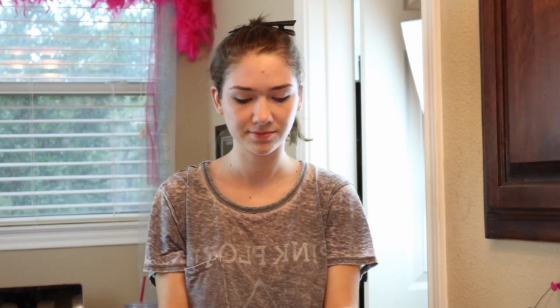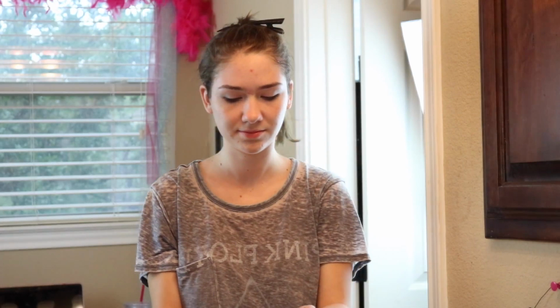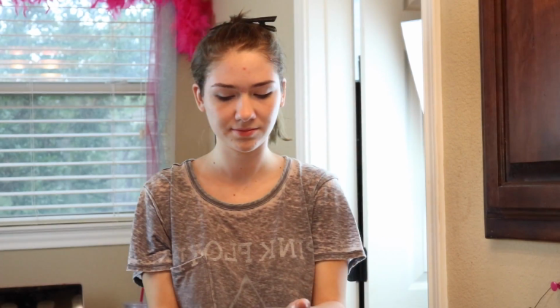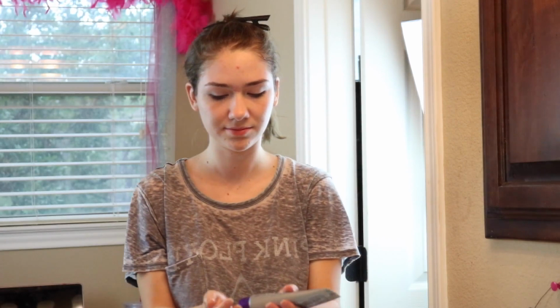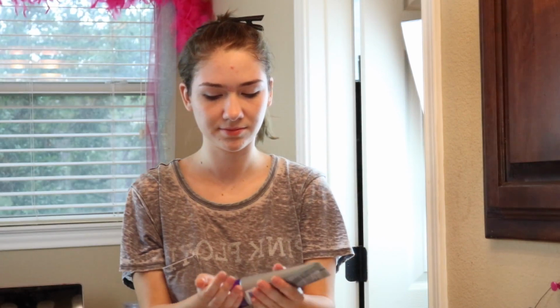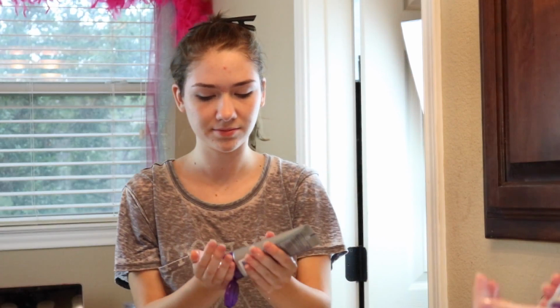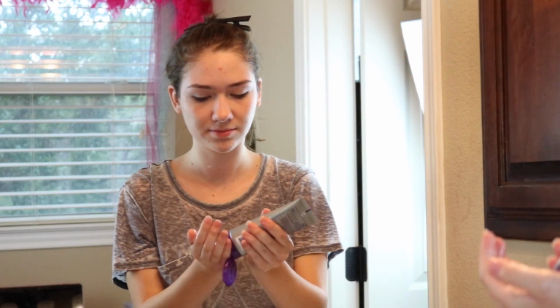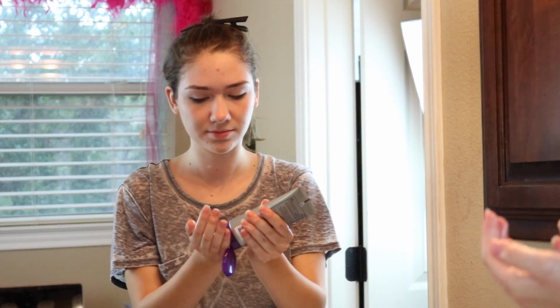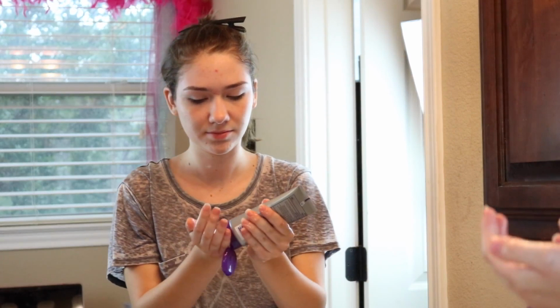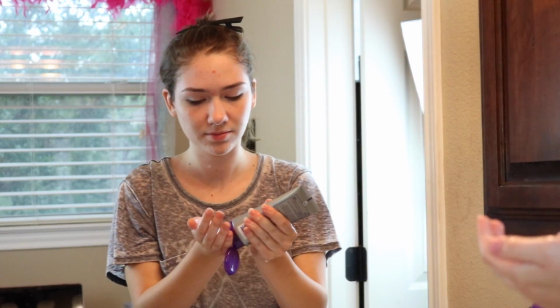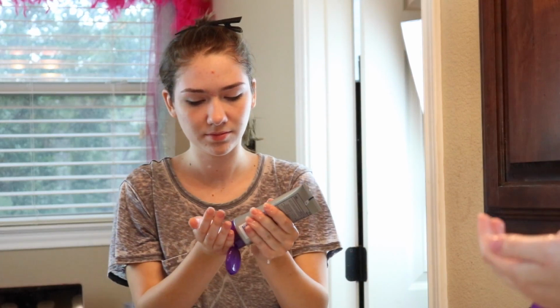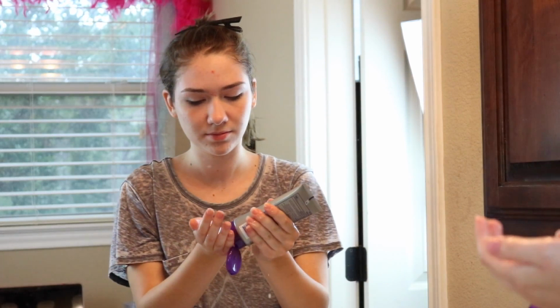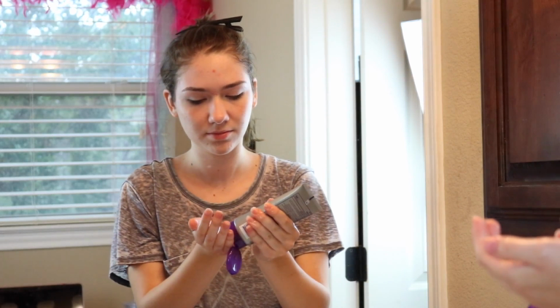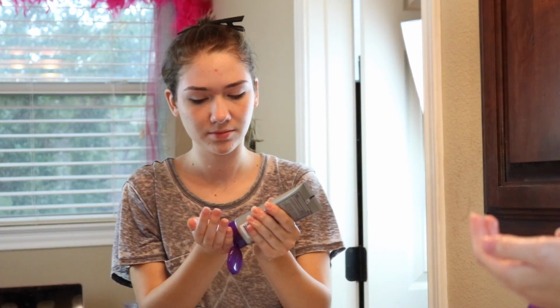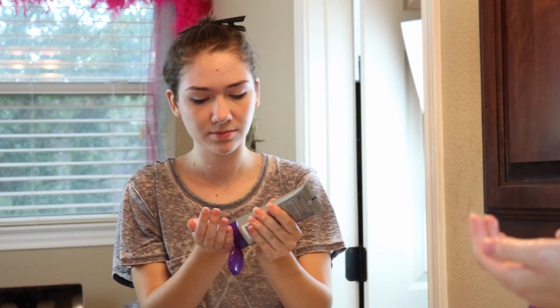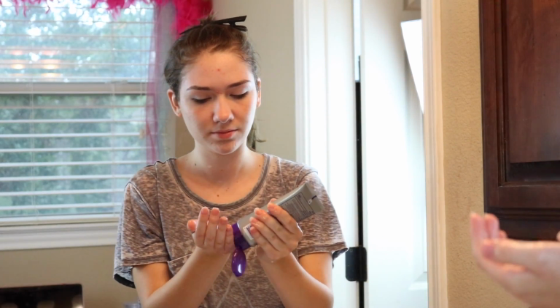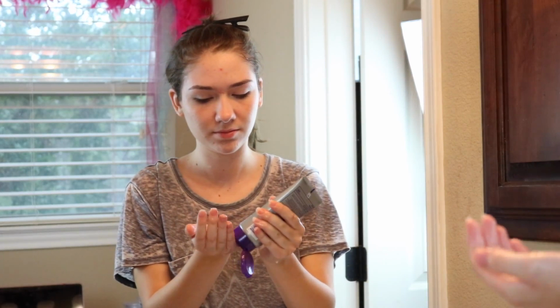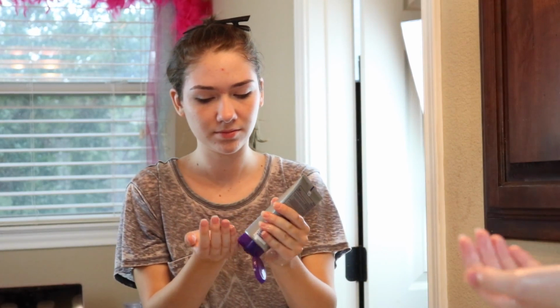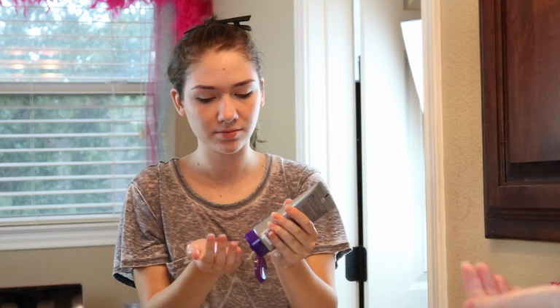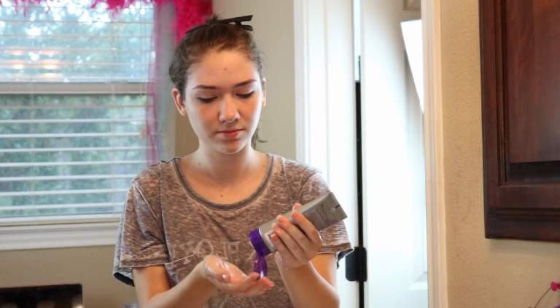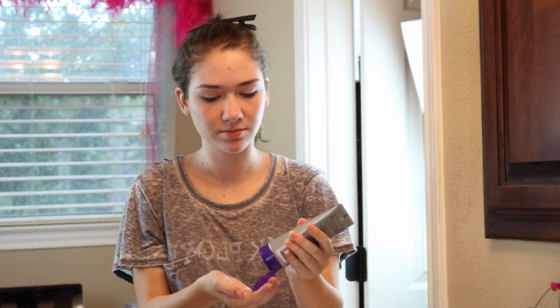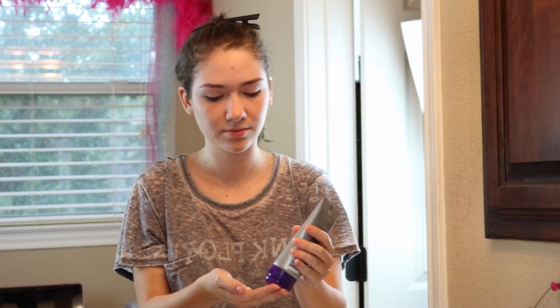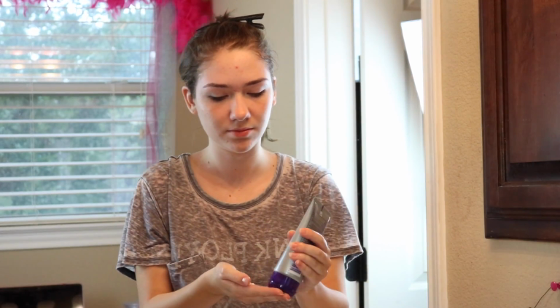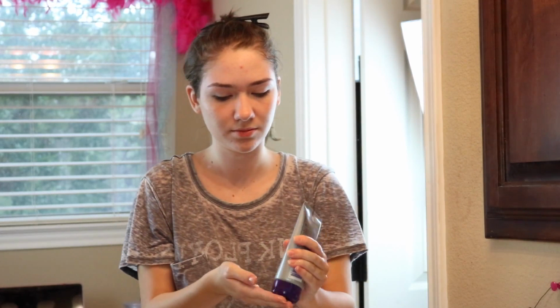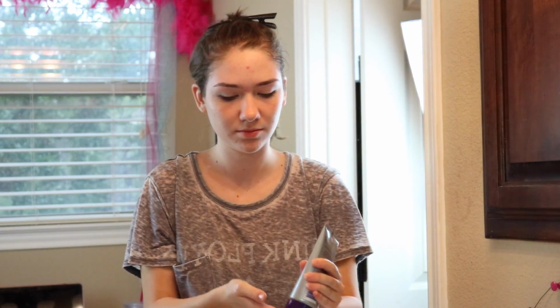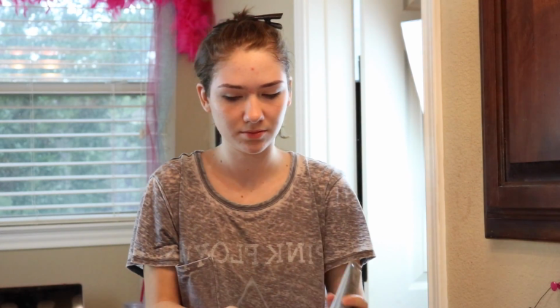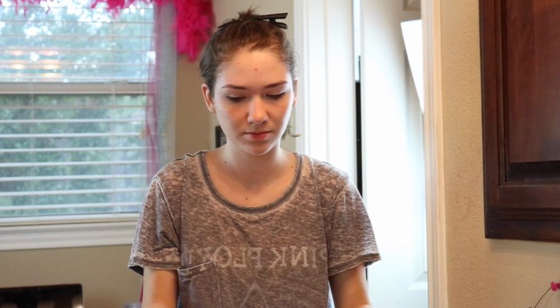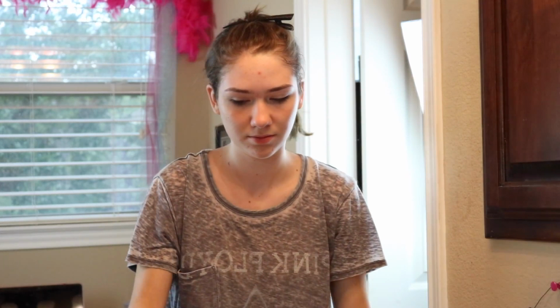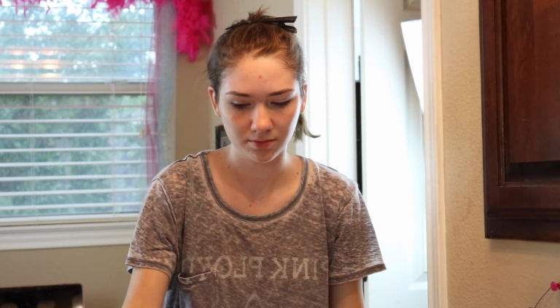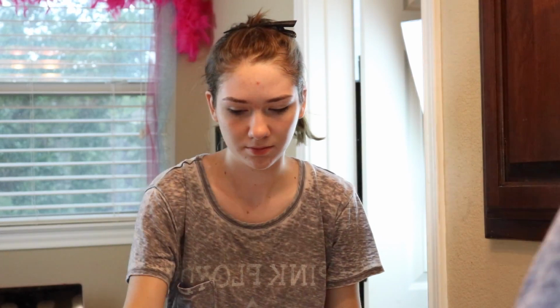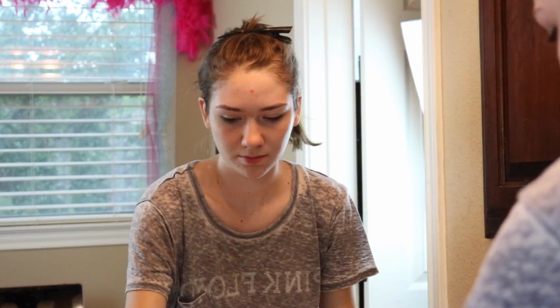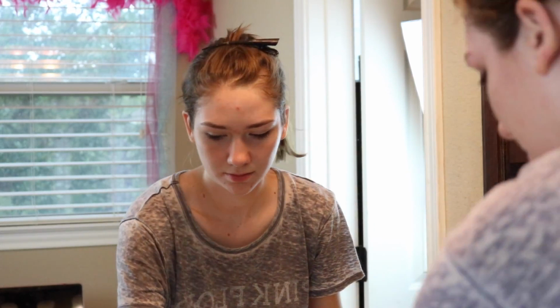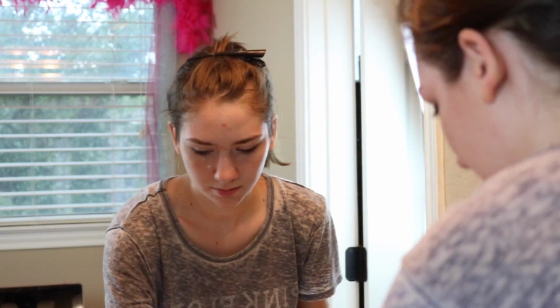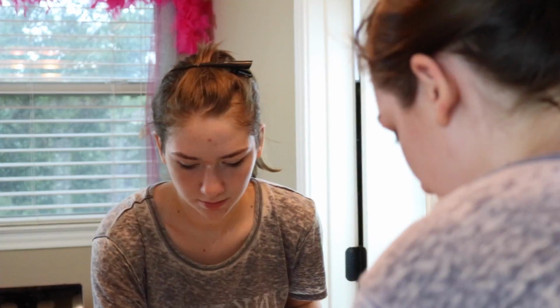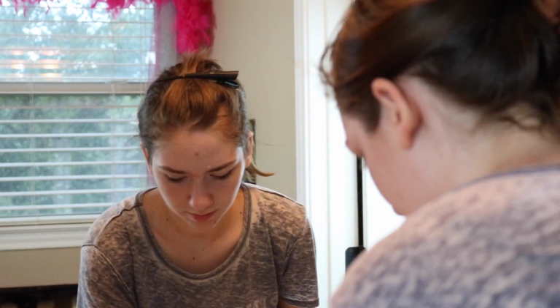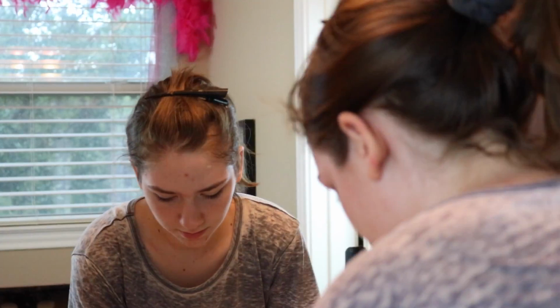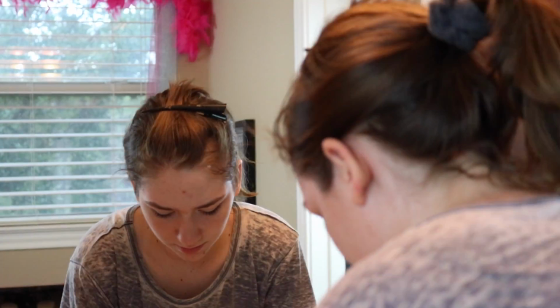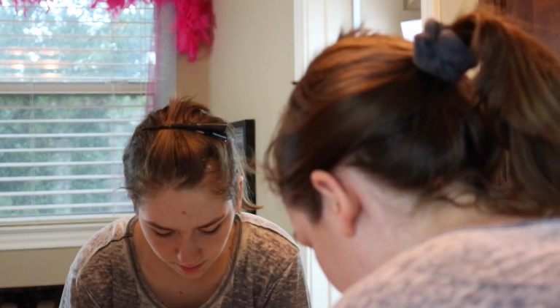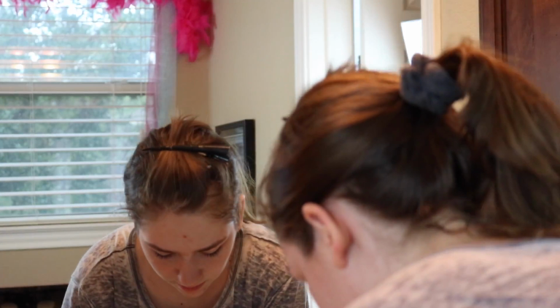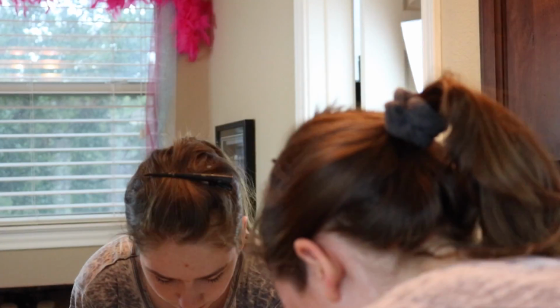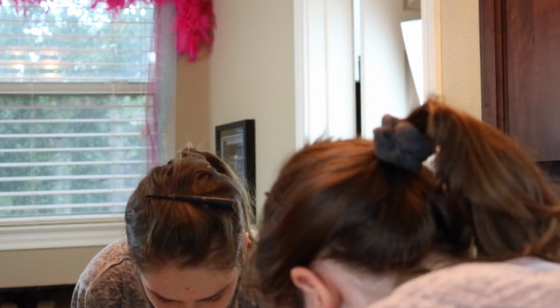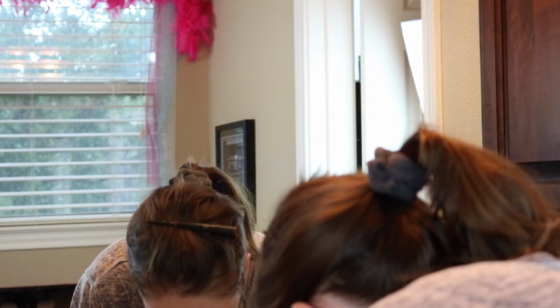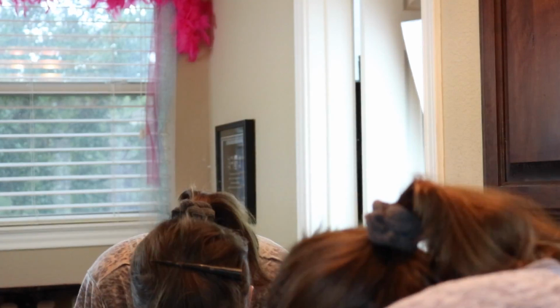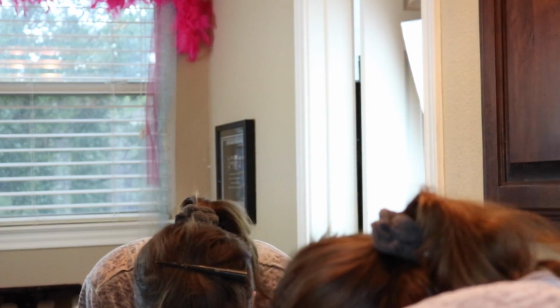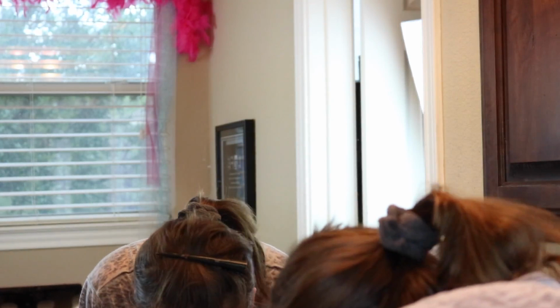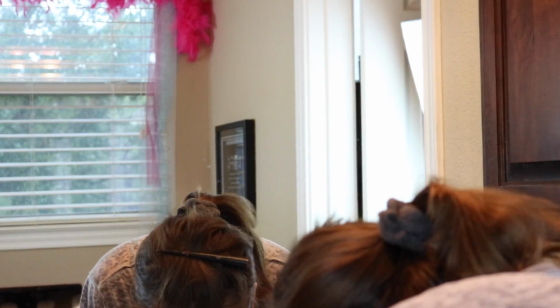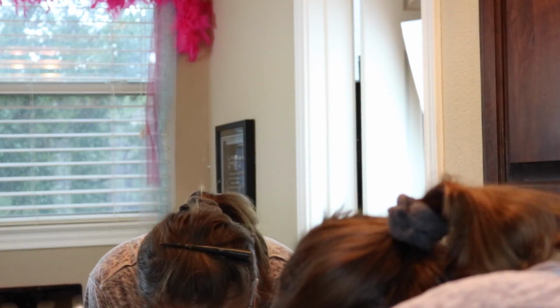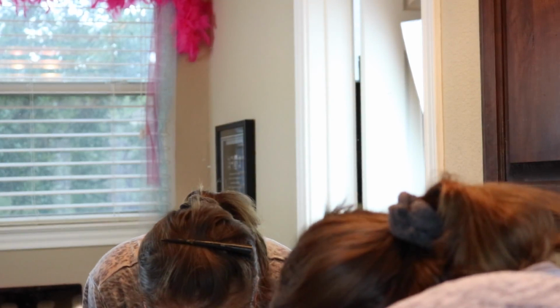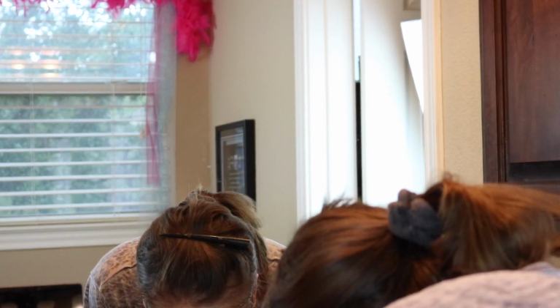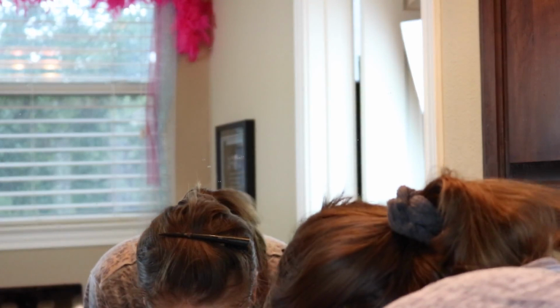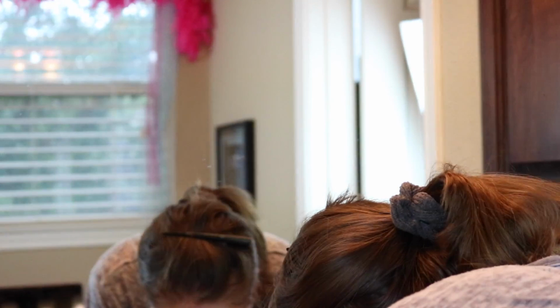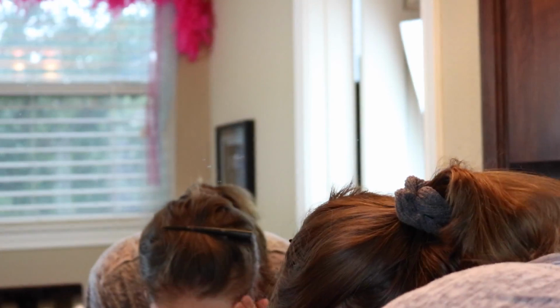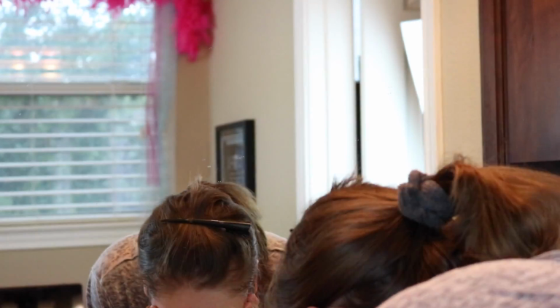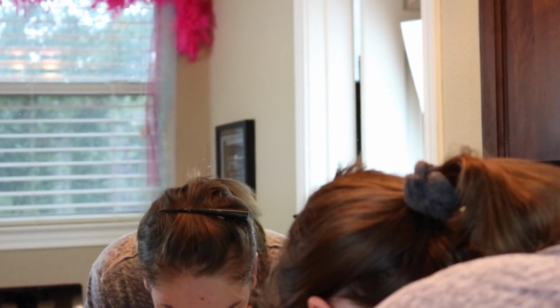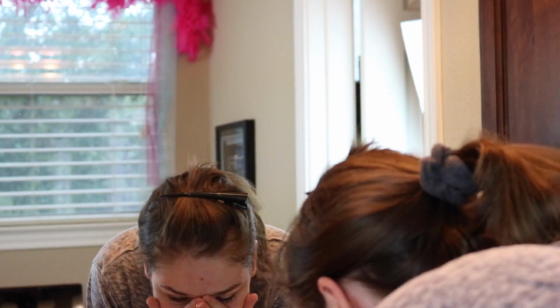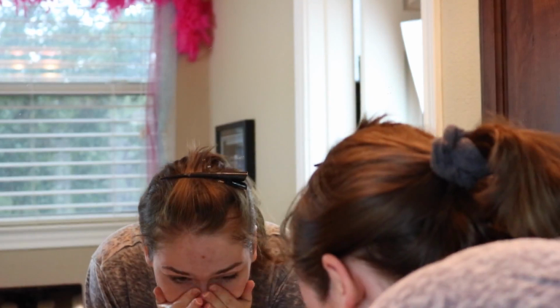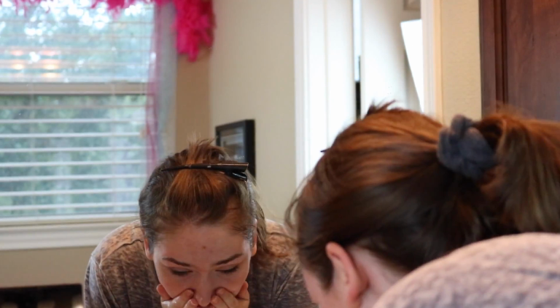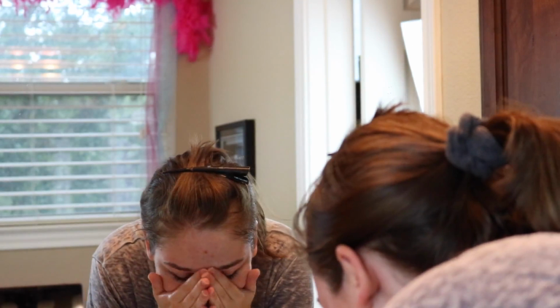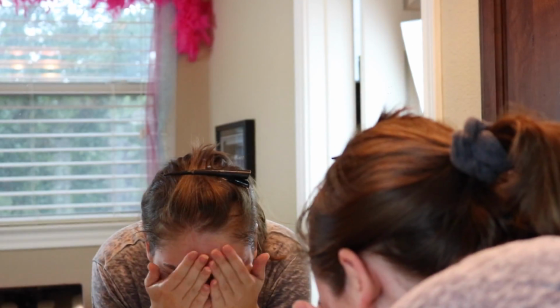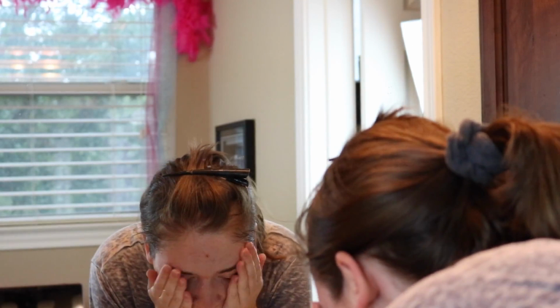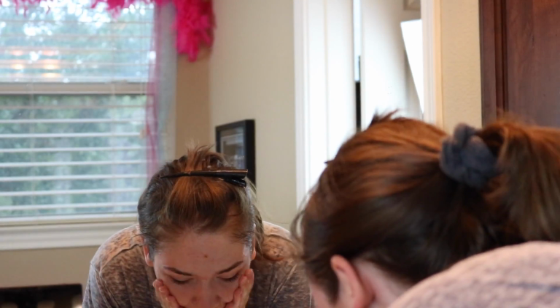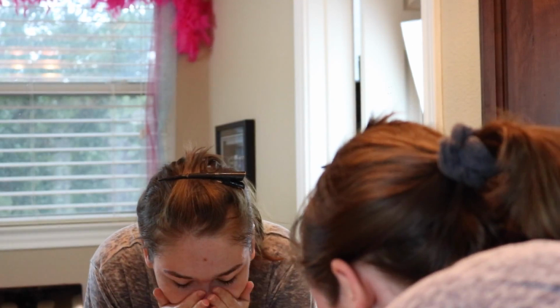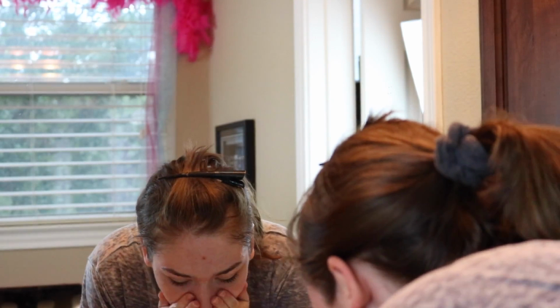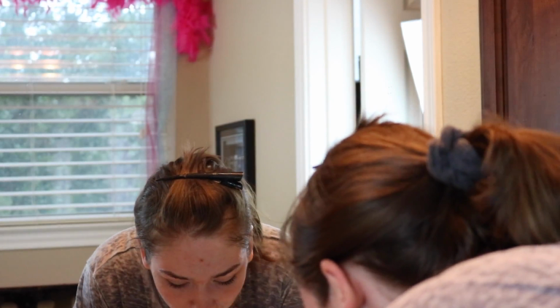Then I start with my Clean and Clear face wash, which I use in the mornings. I use that just to wash my skin and get all fresh before I put makeup on it.